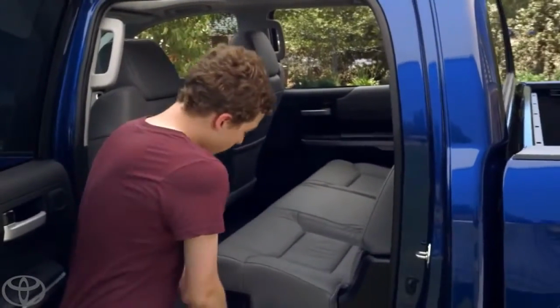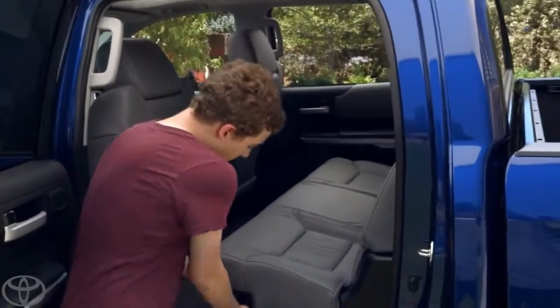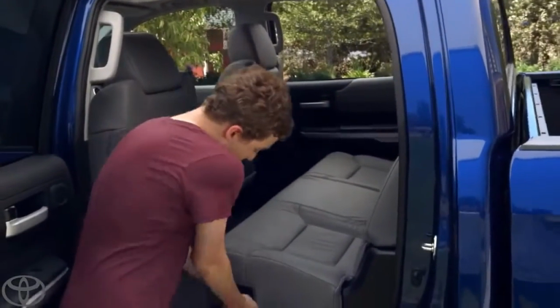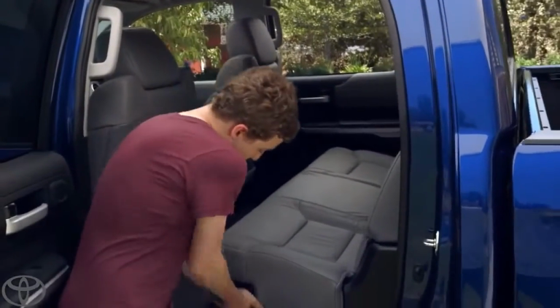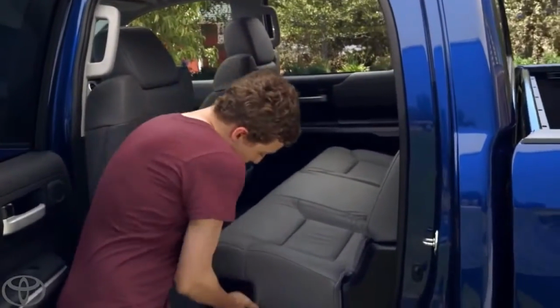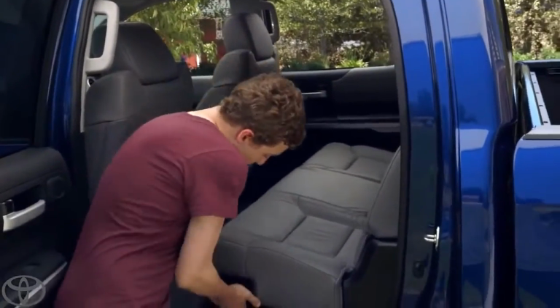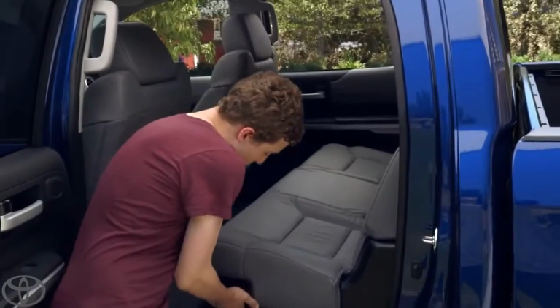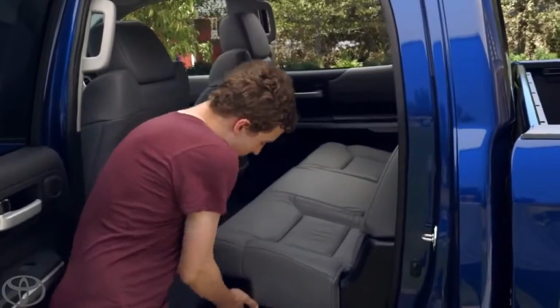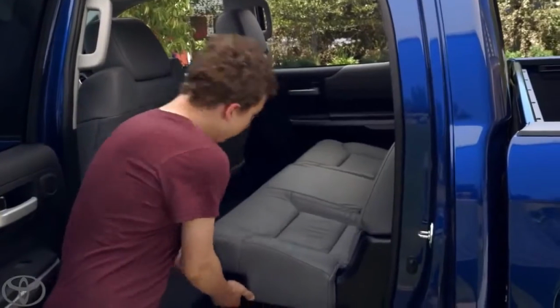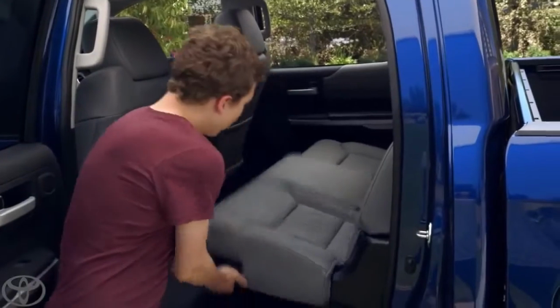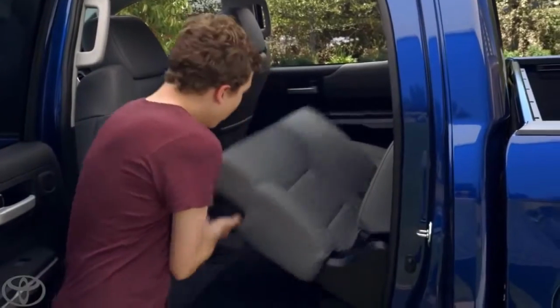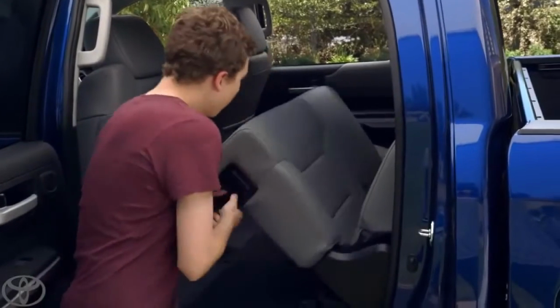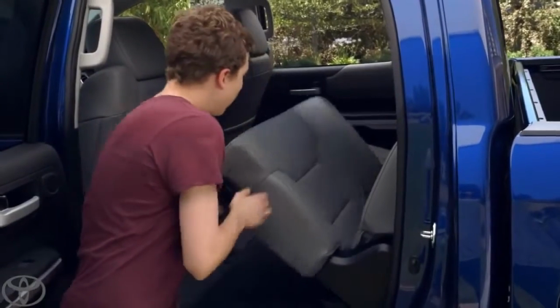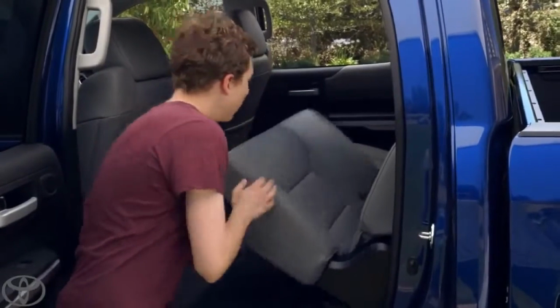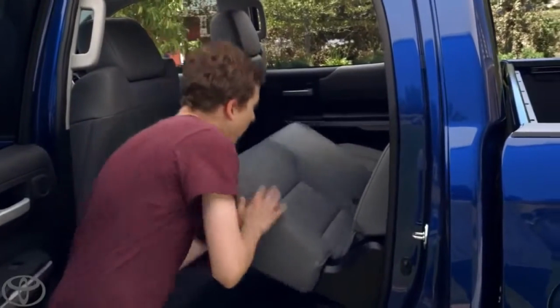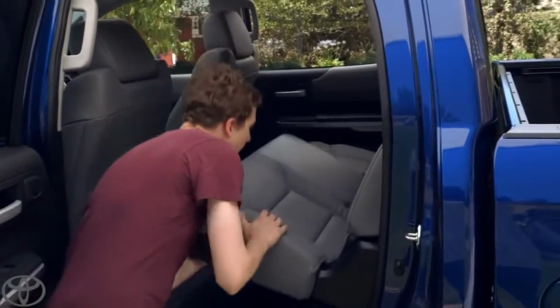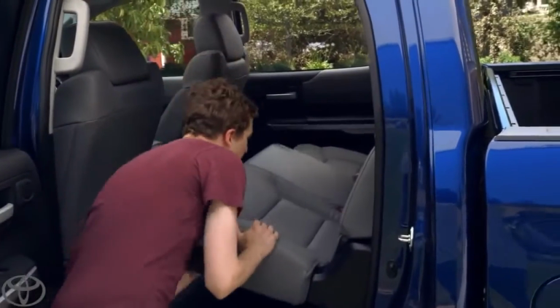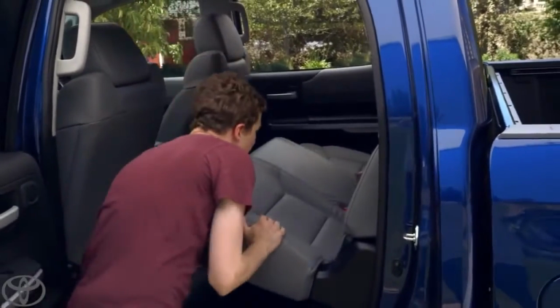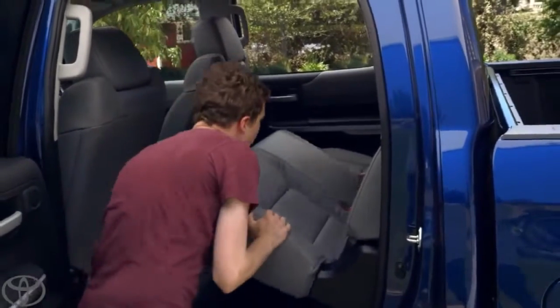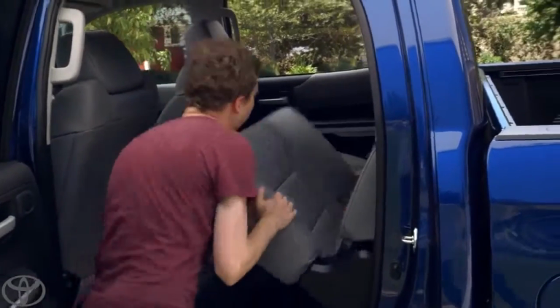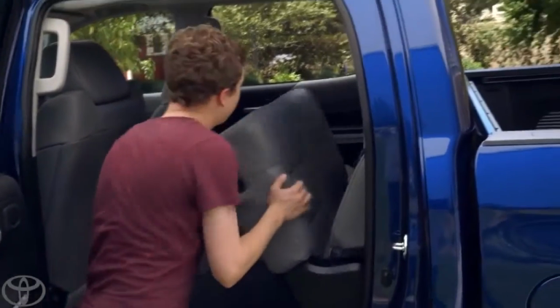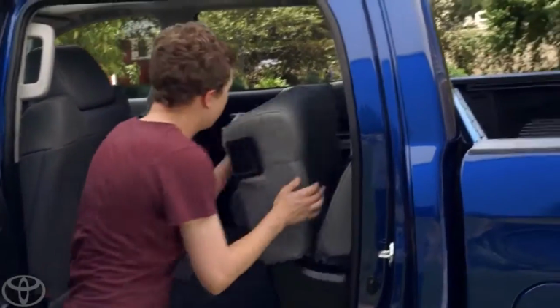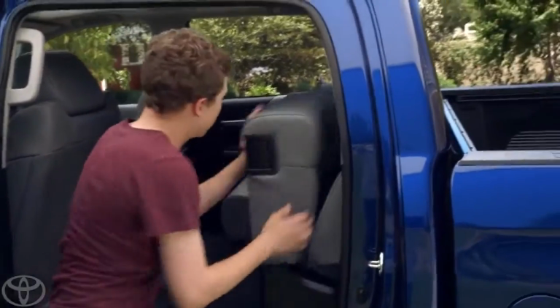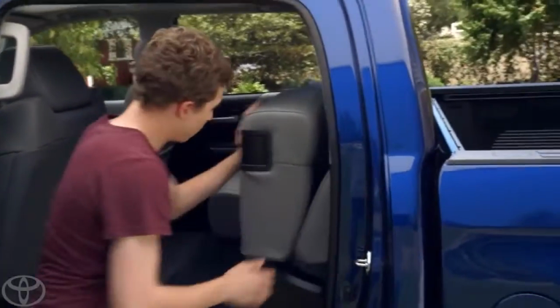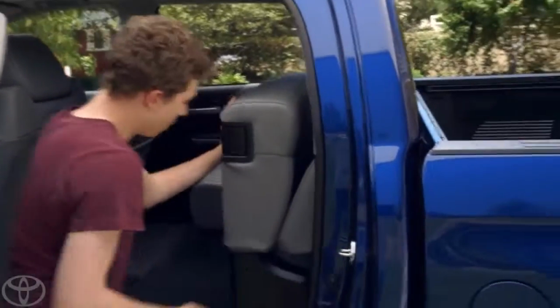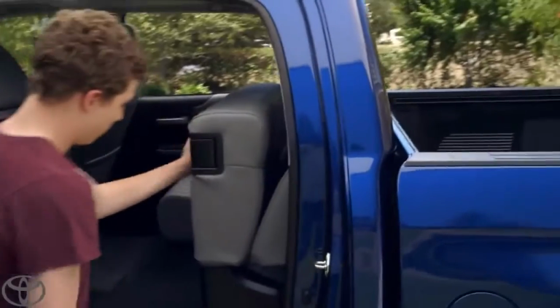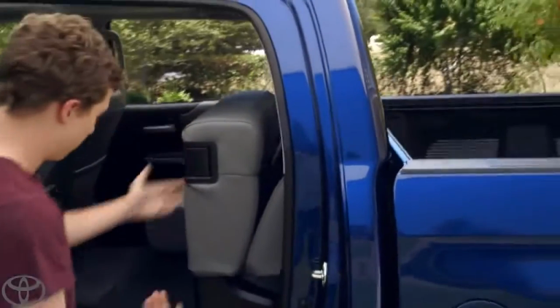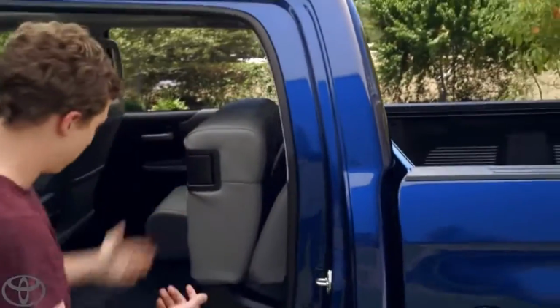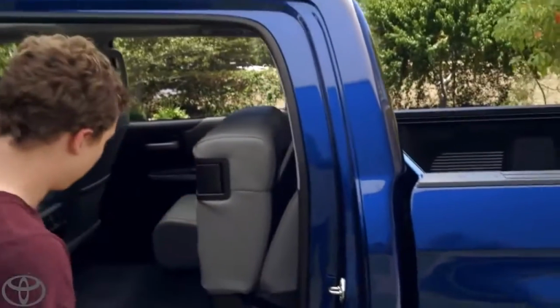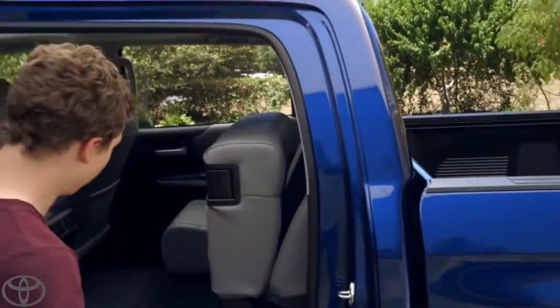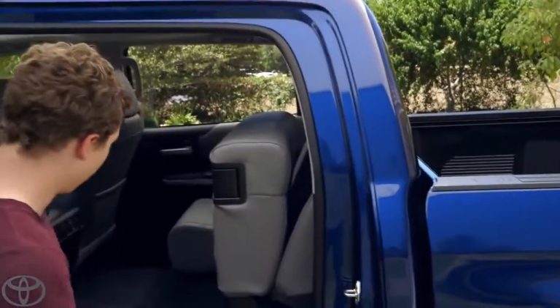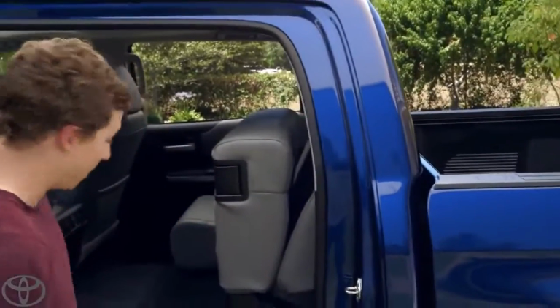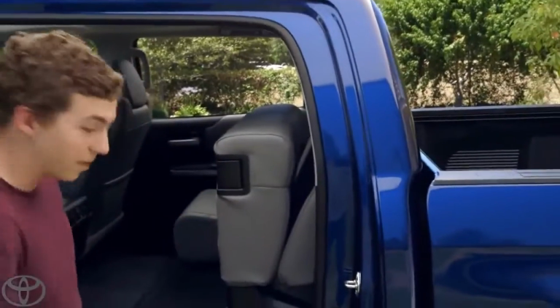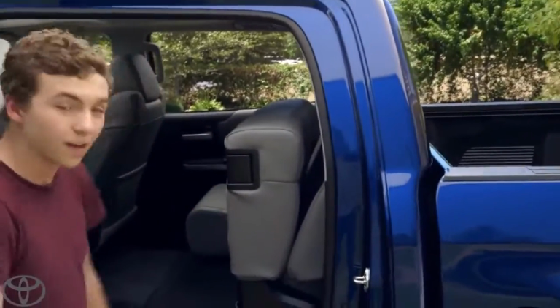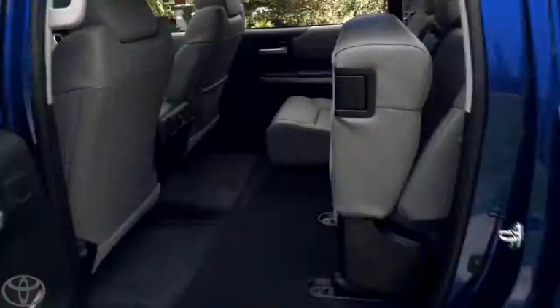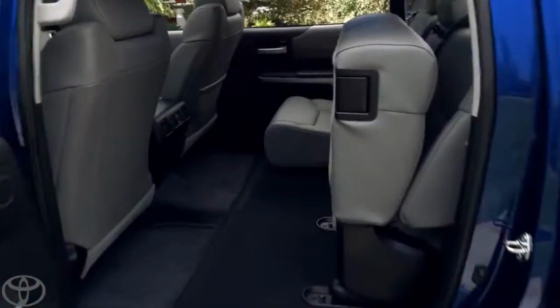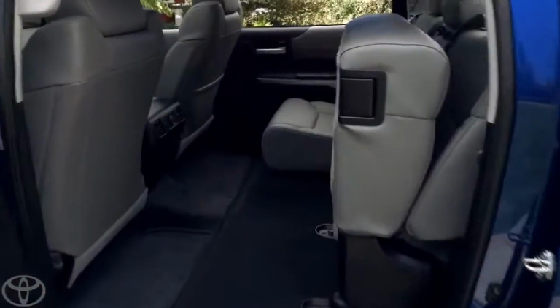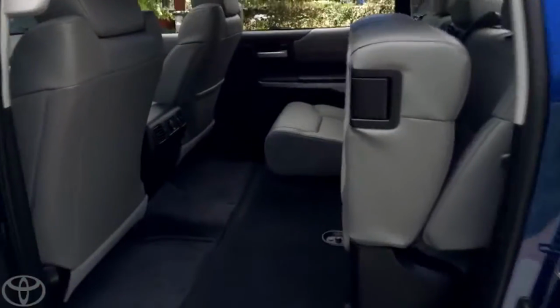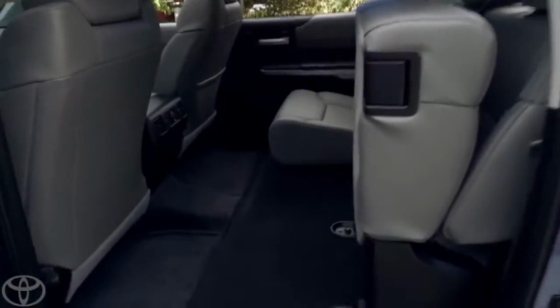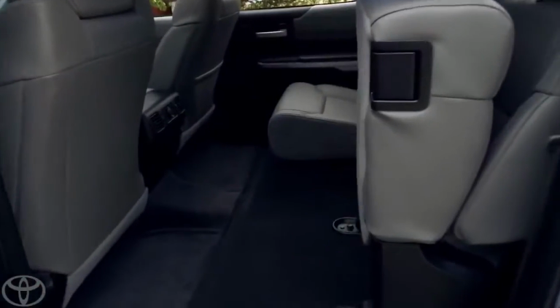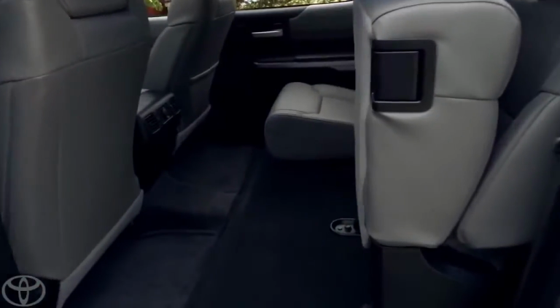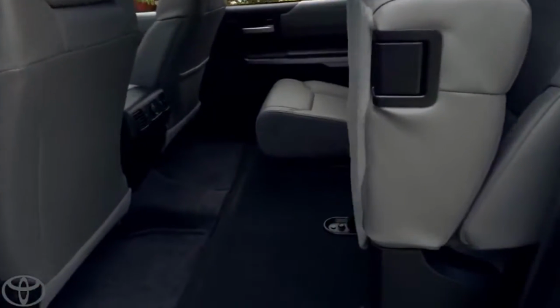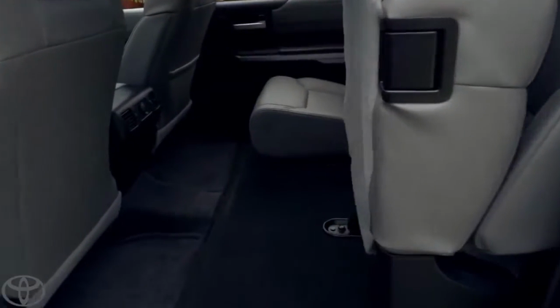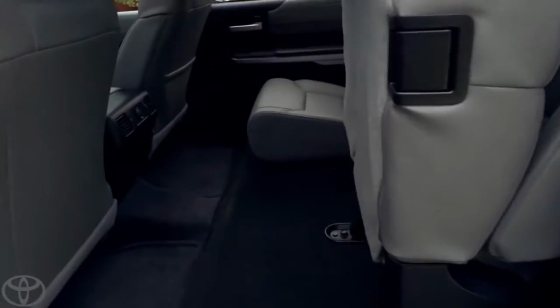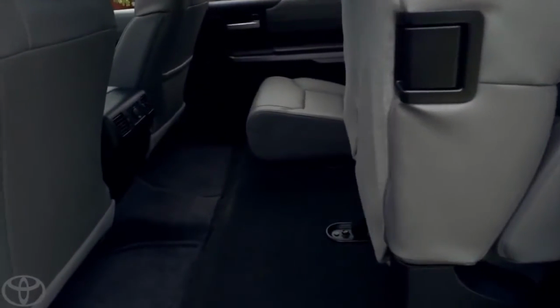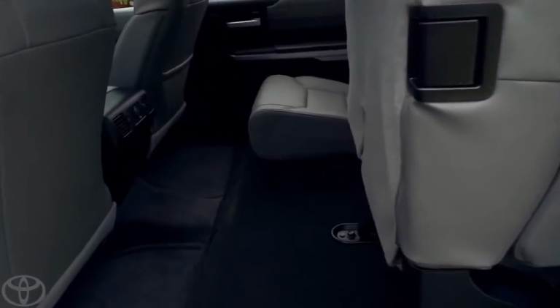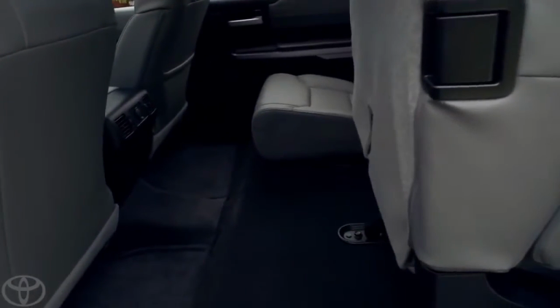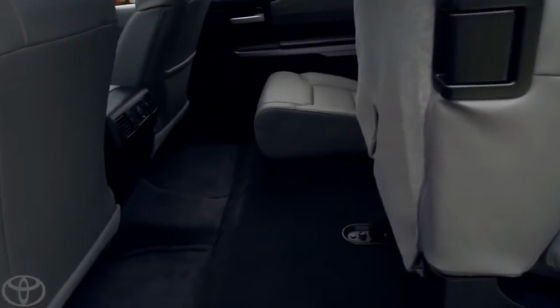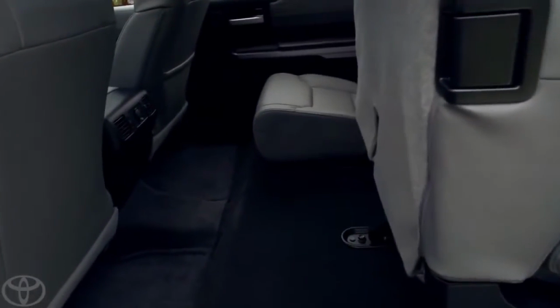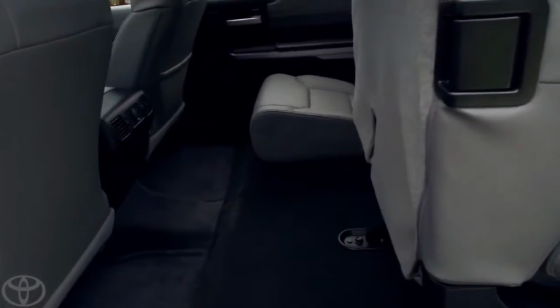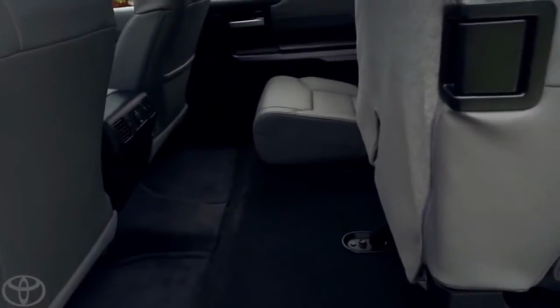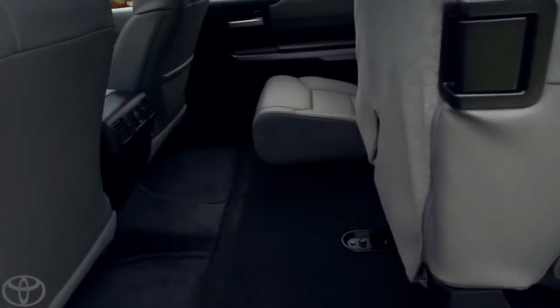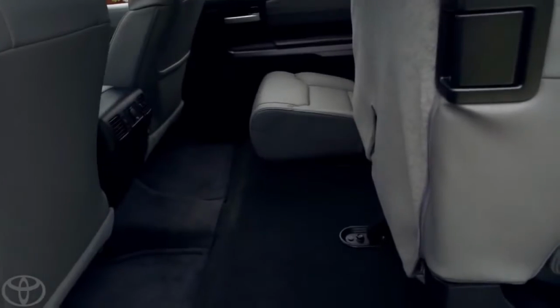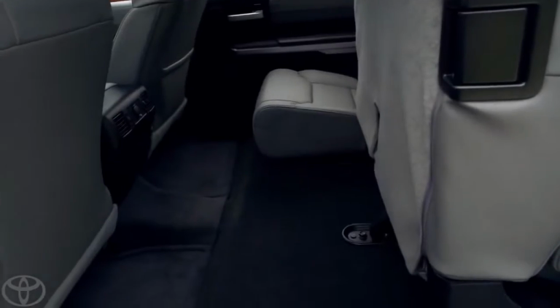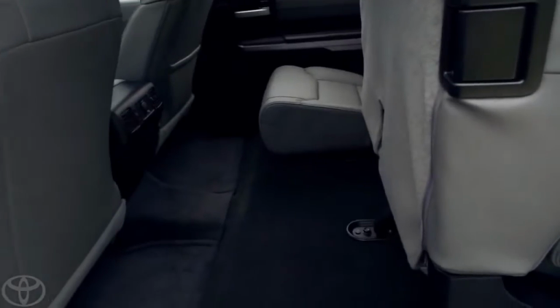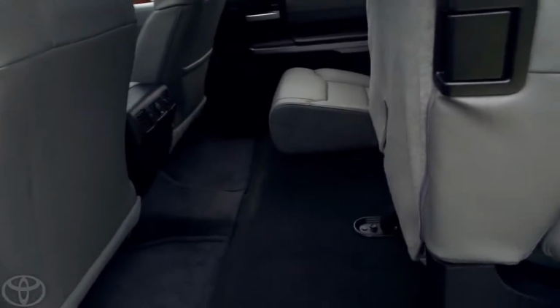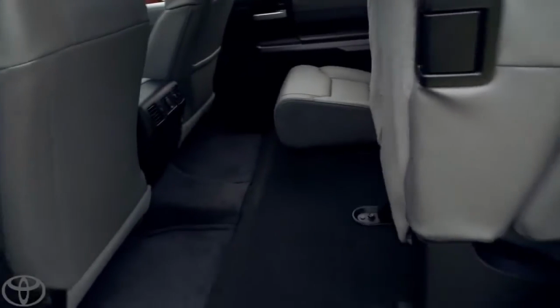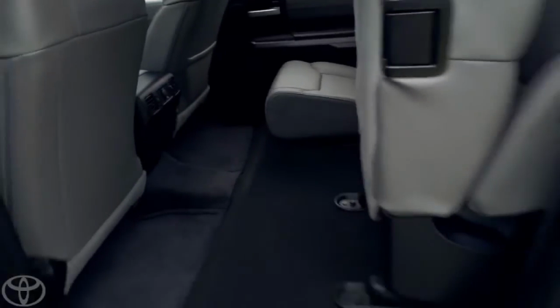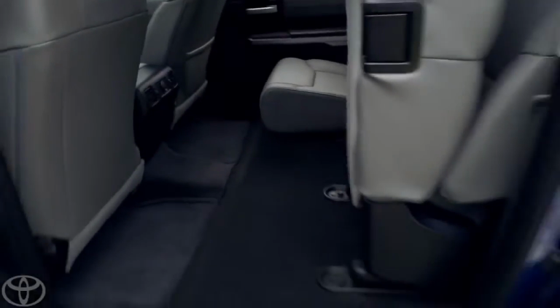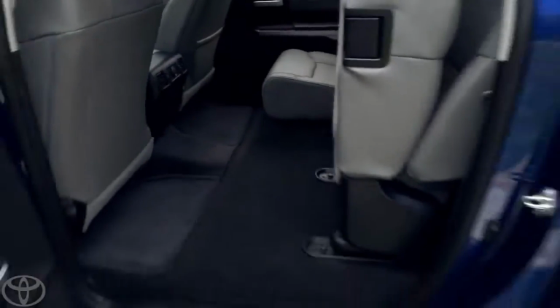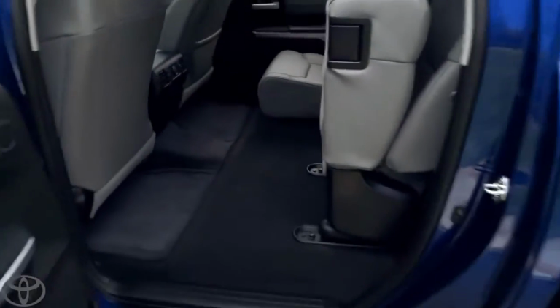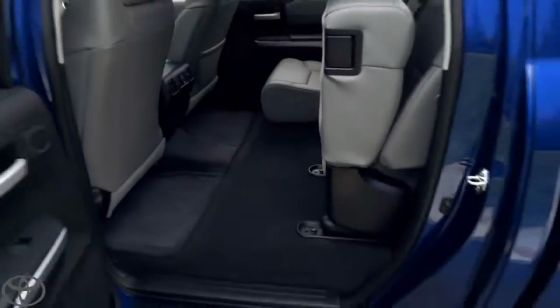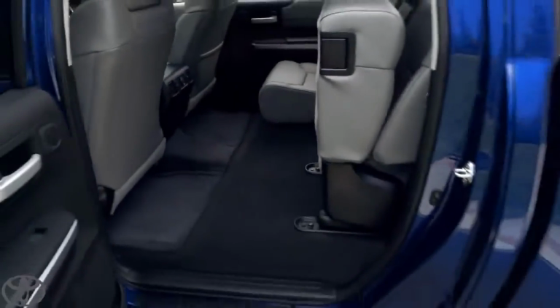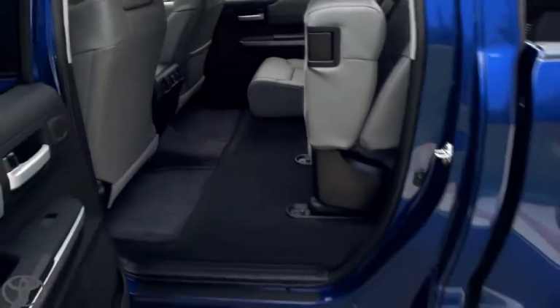You just pull right there. Look at that. Push it up. Nice job. Lots of leg room and tons of cargo space.